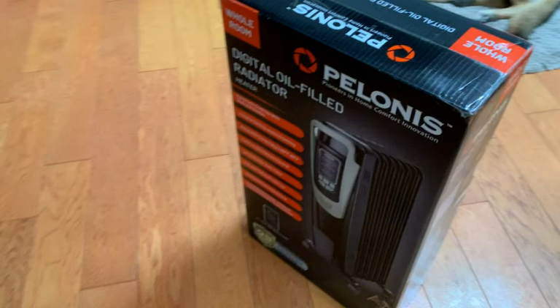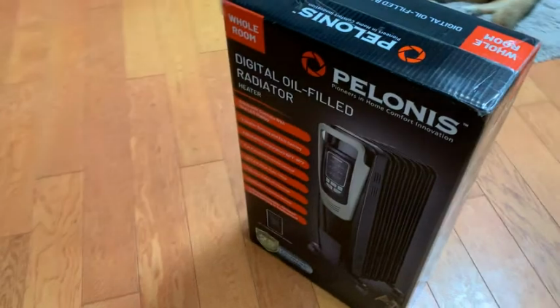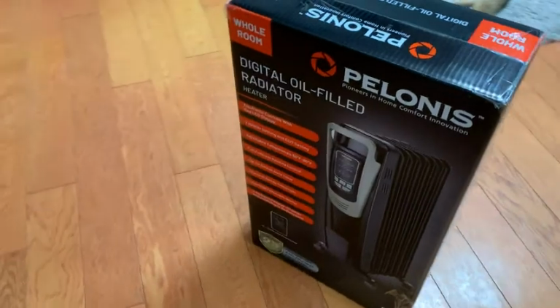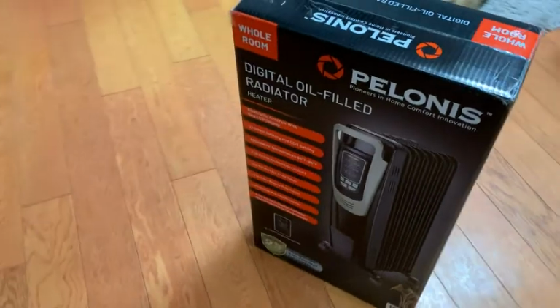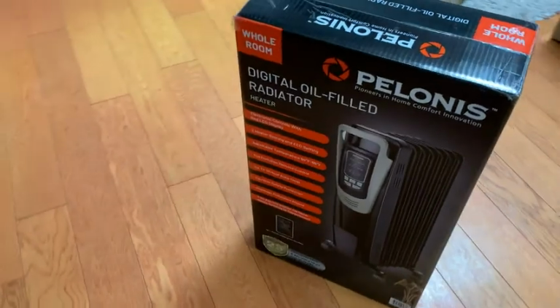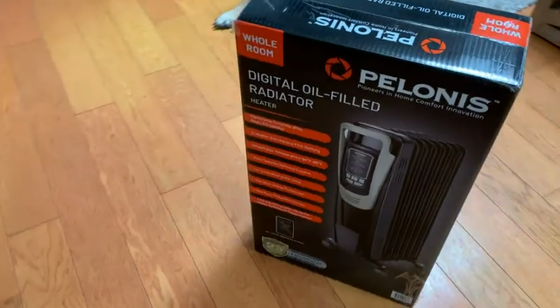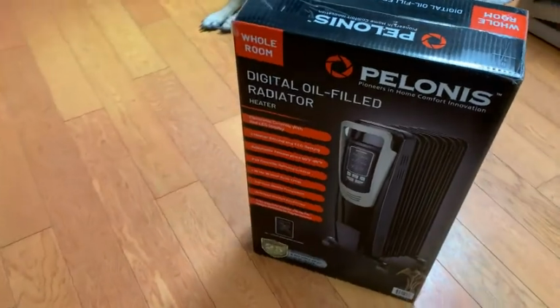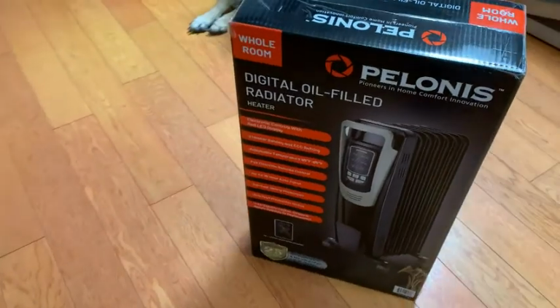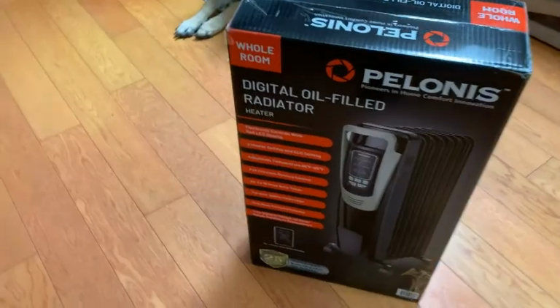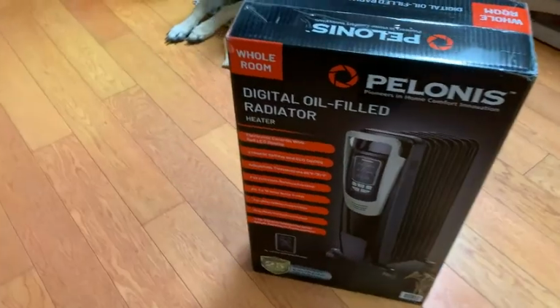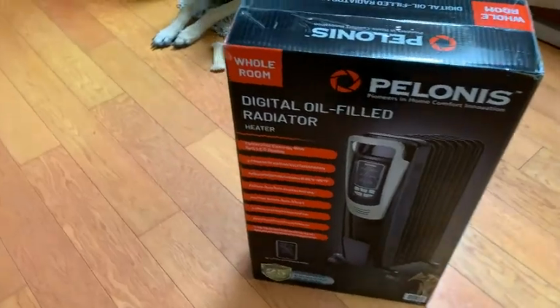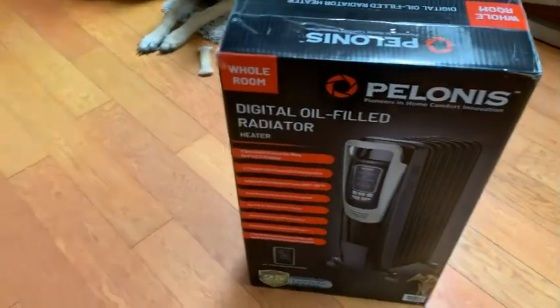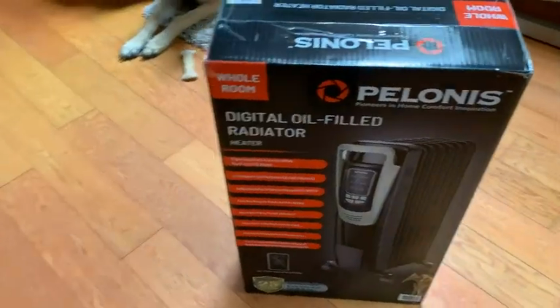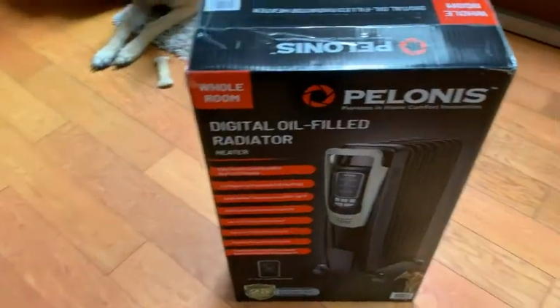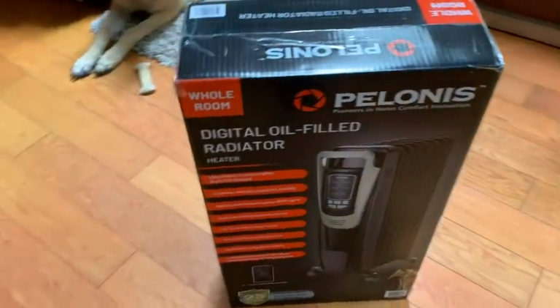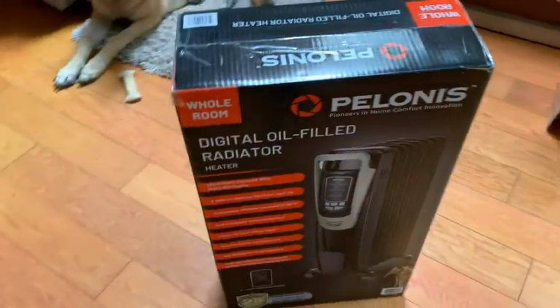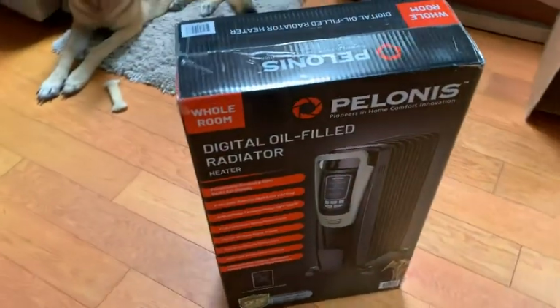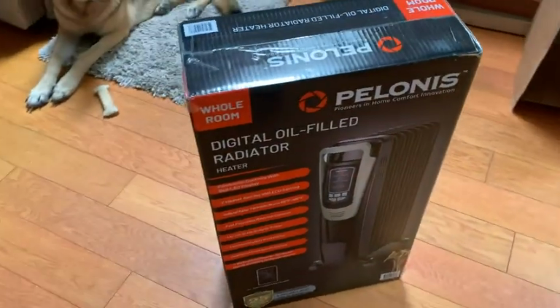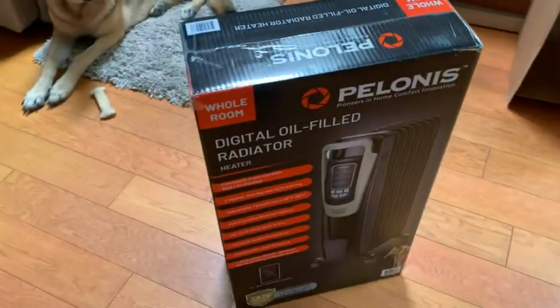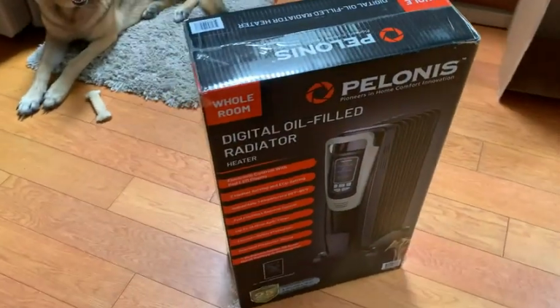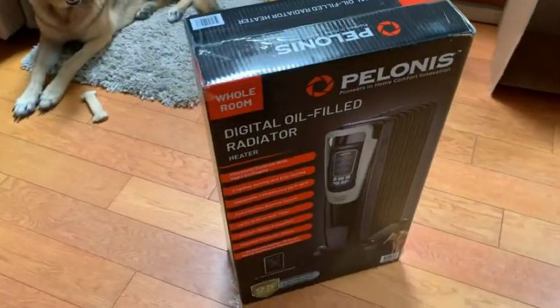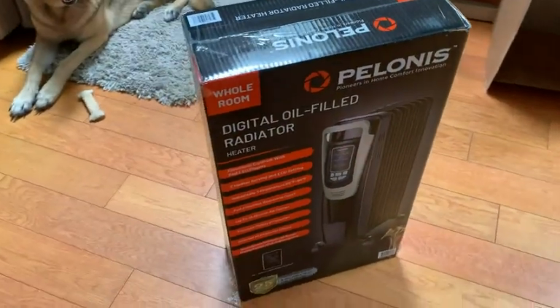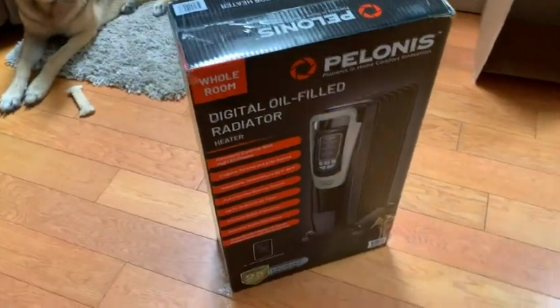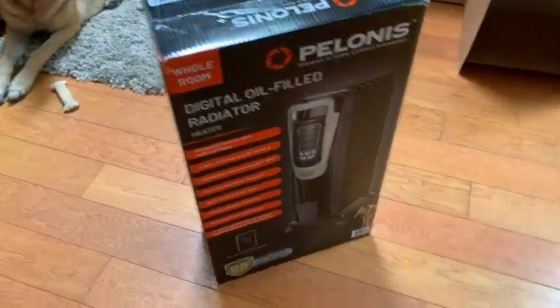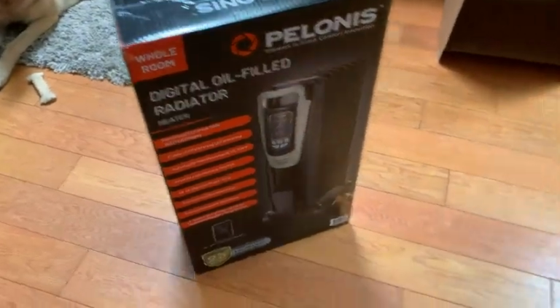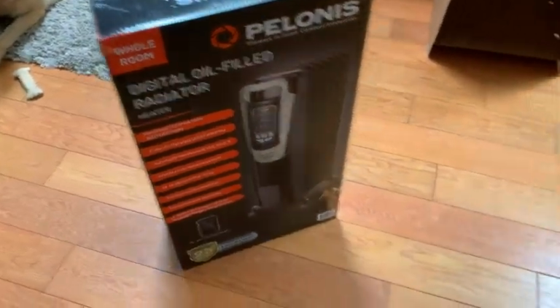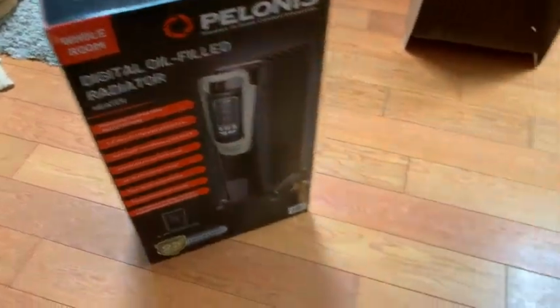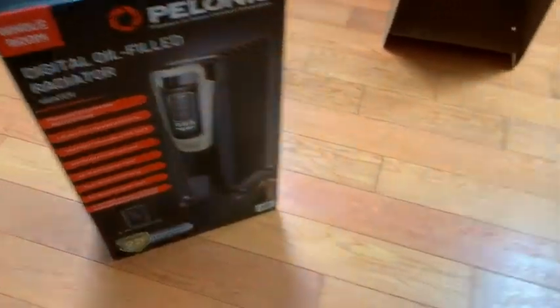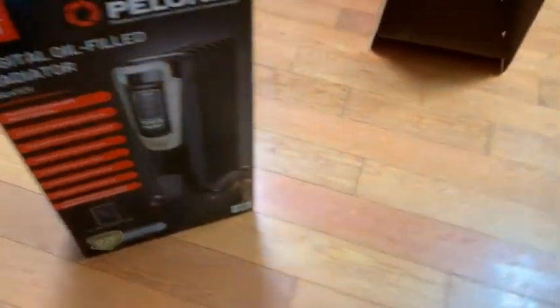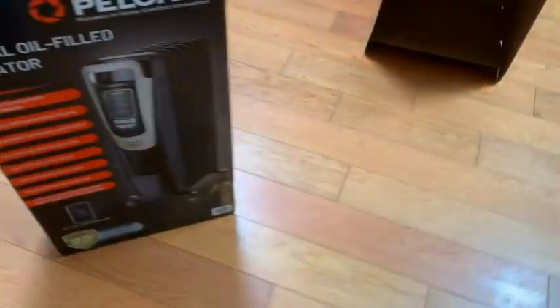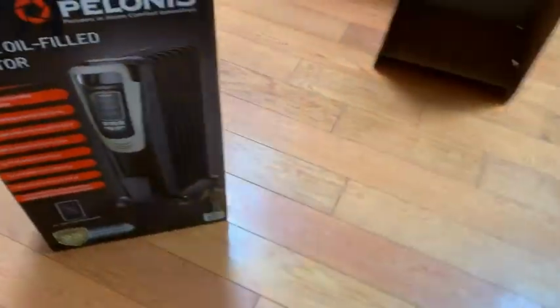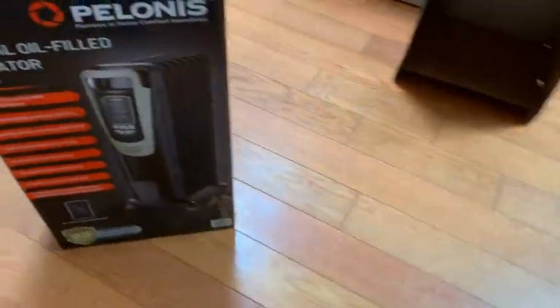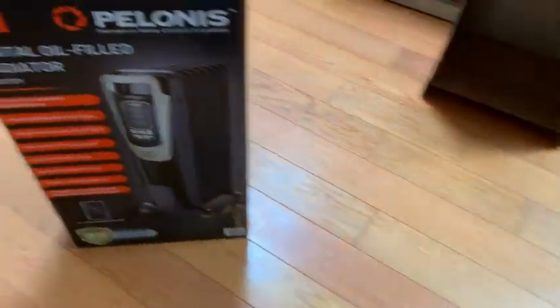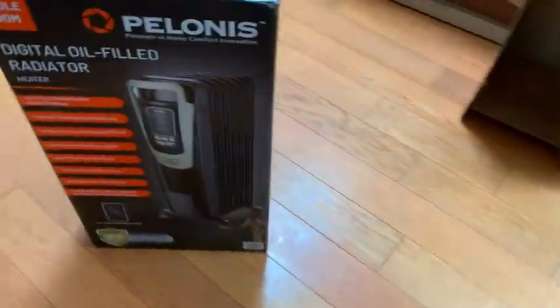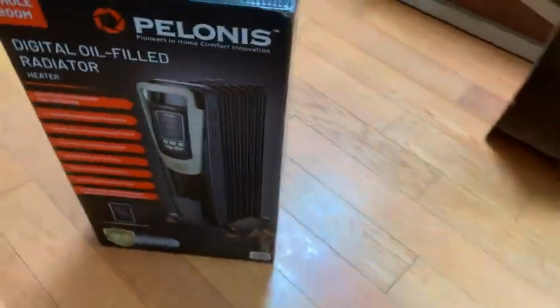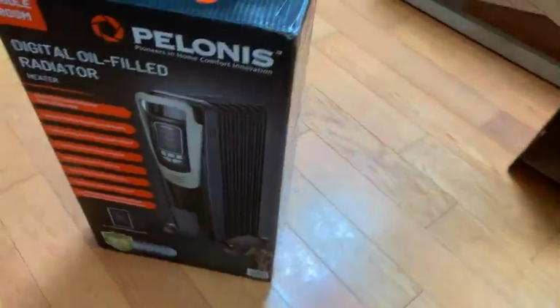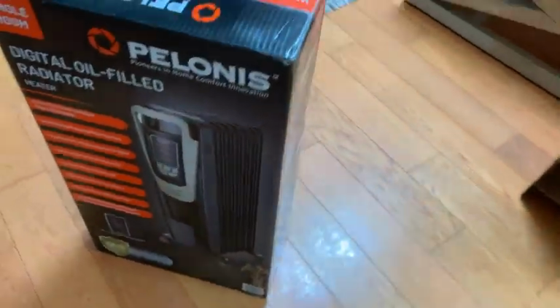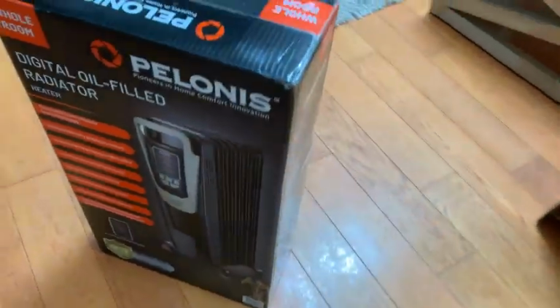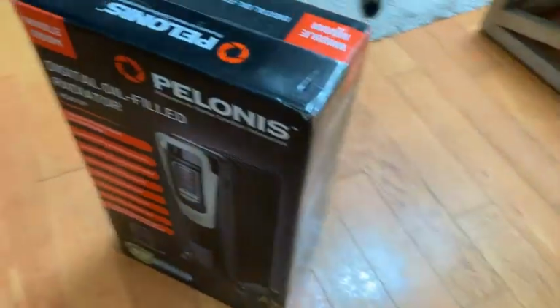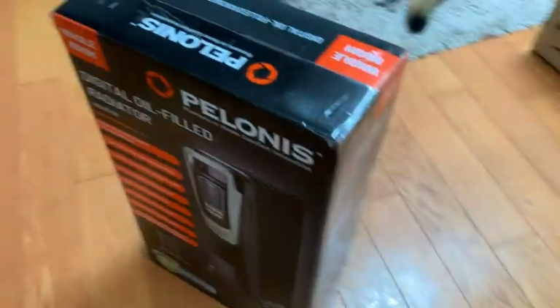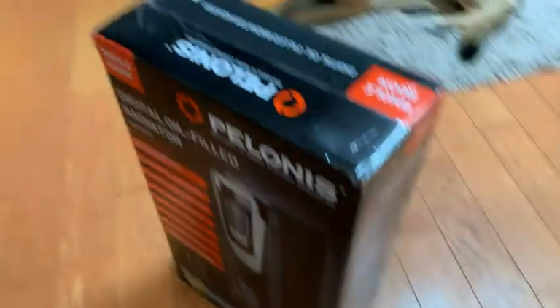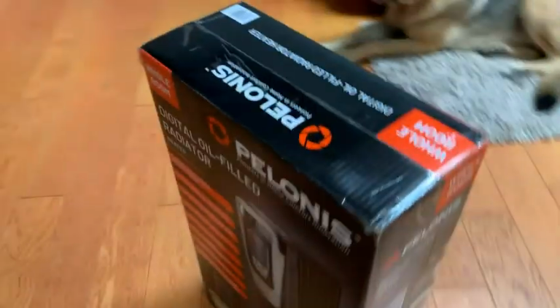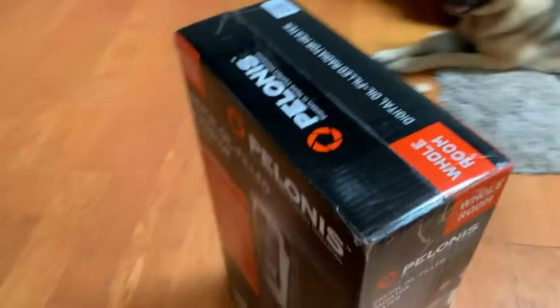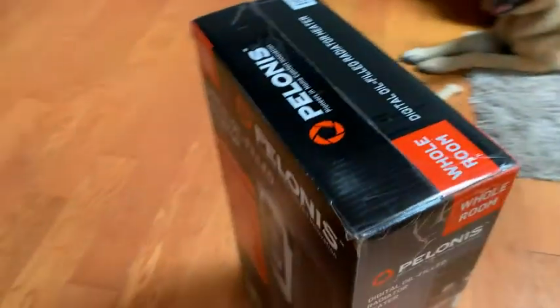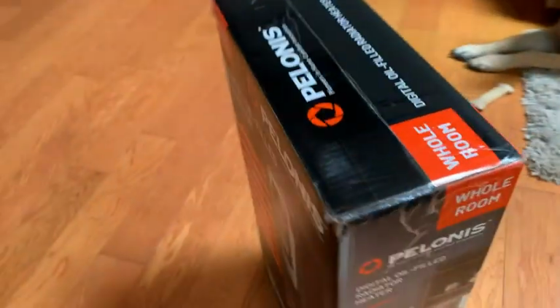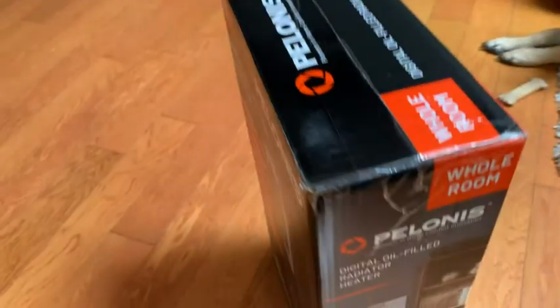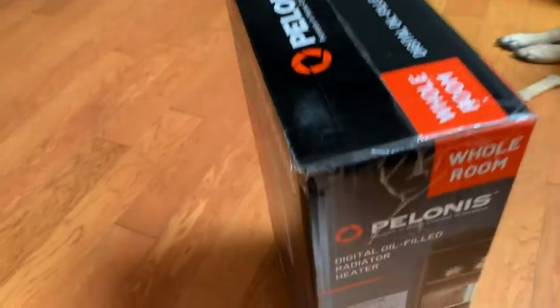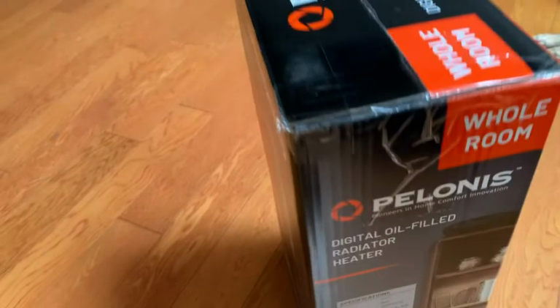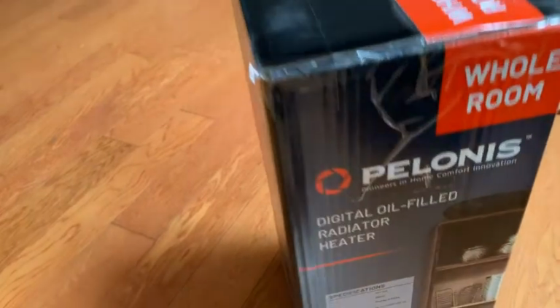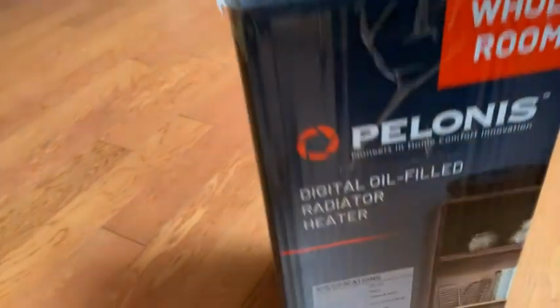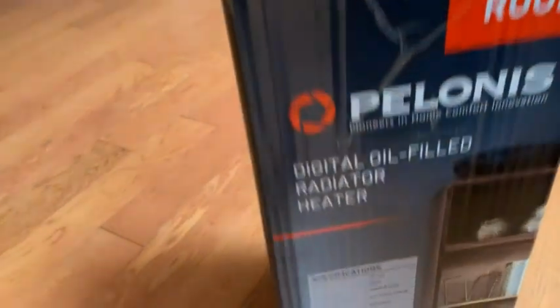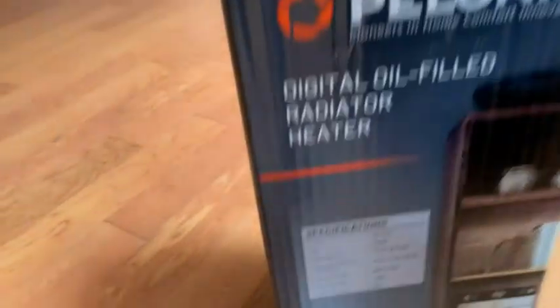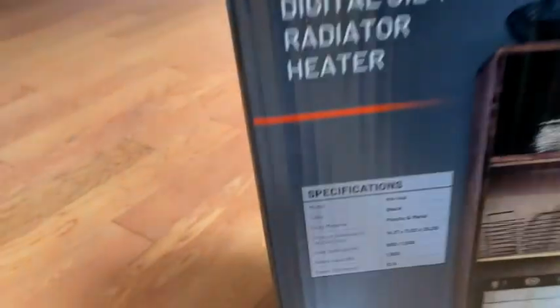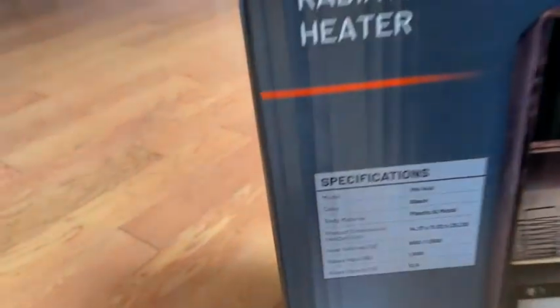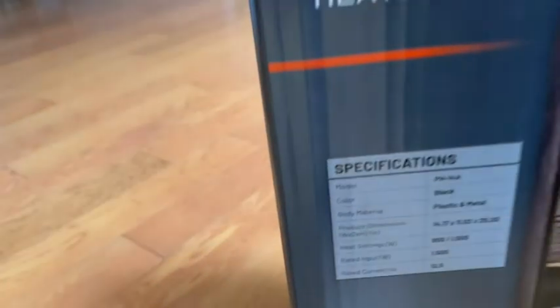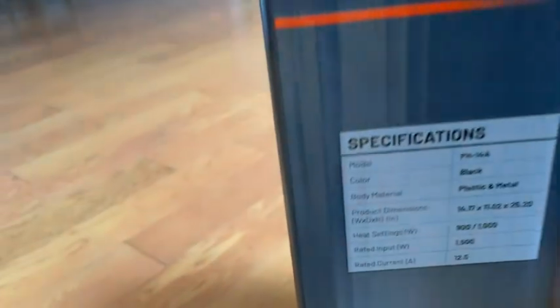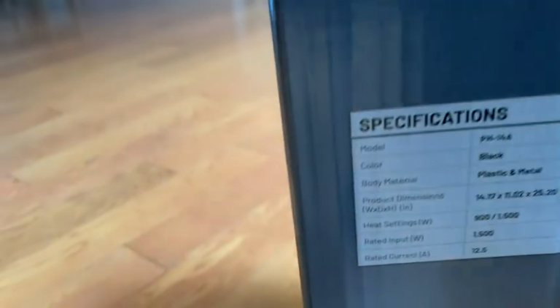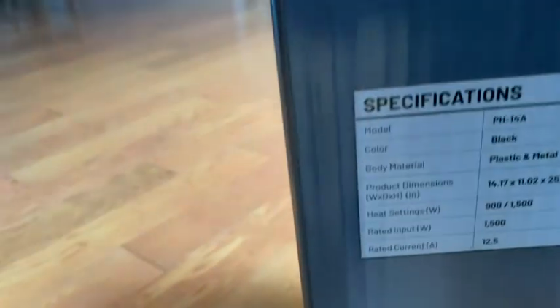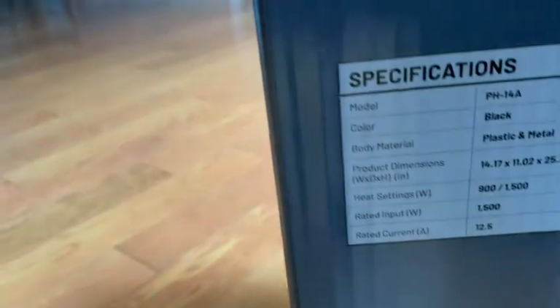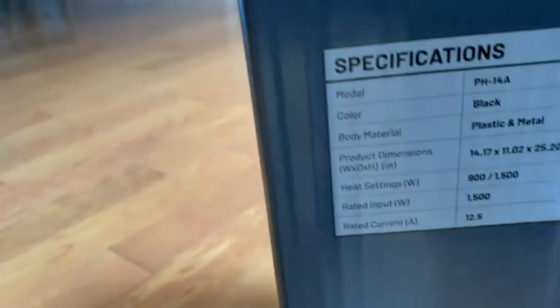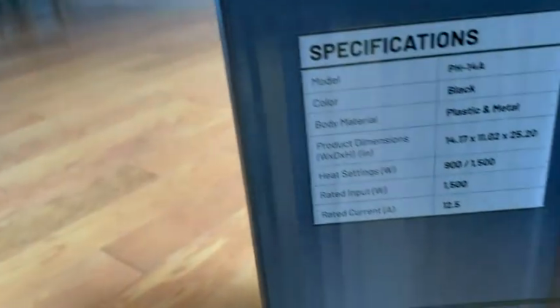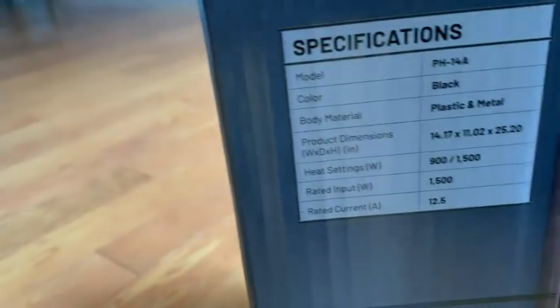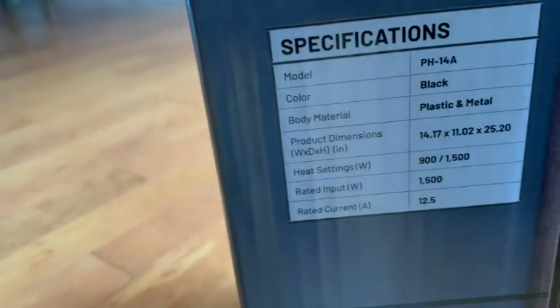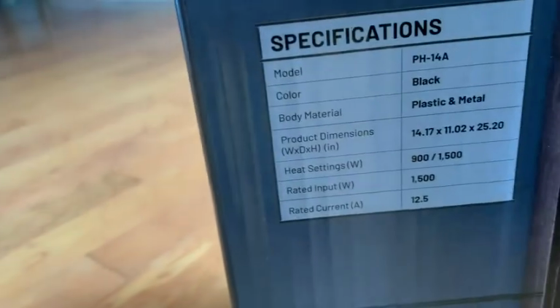Taking a look at the Polonius digital oil-filled radiator and some specs on here.